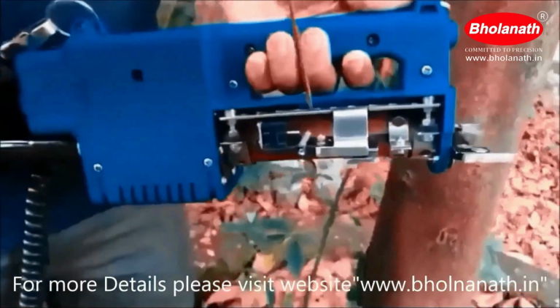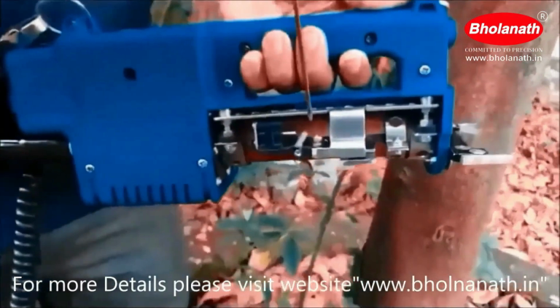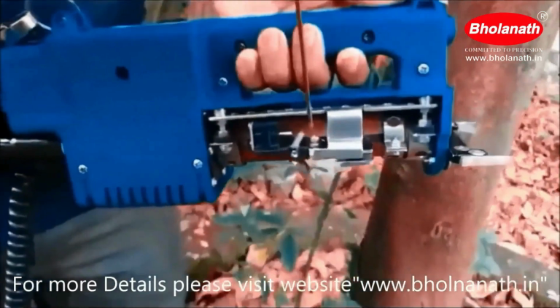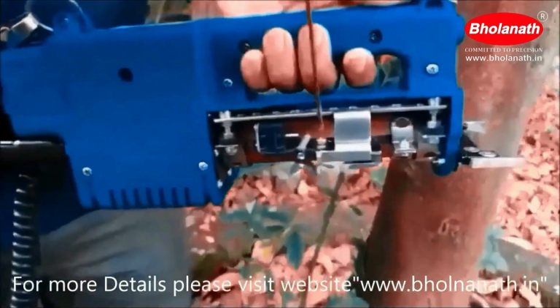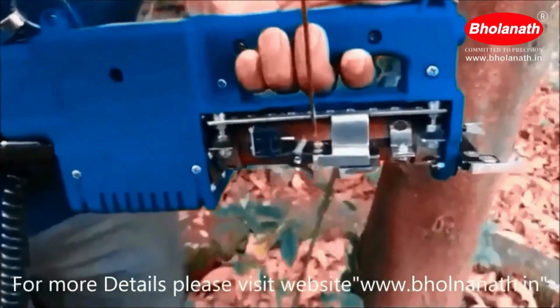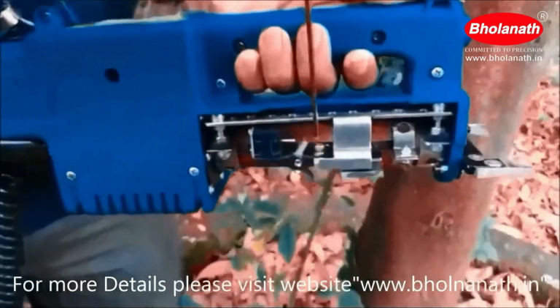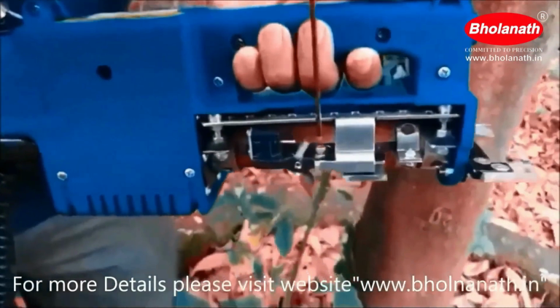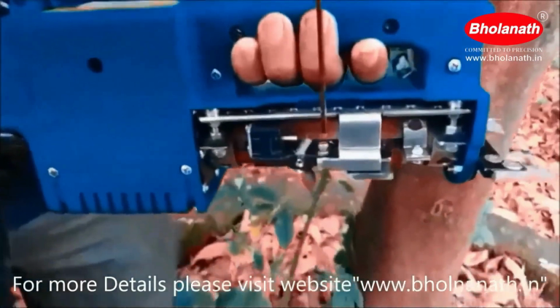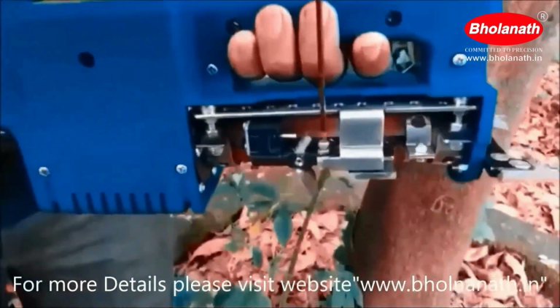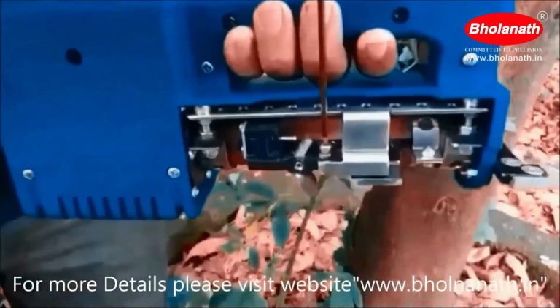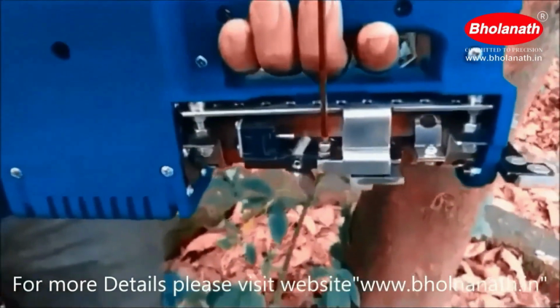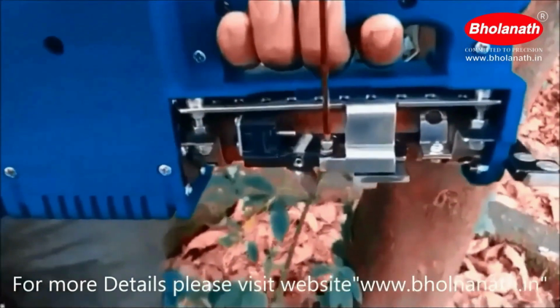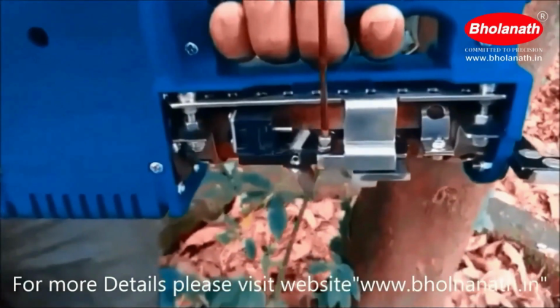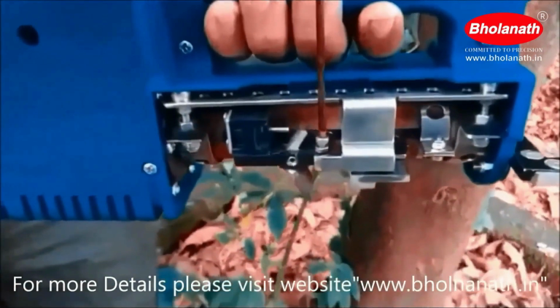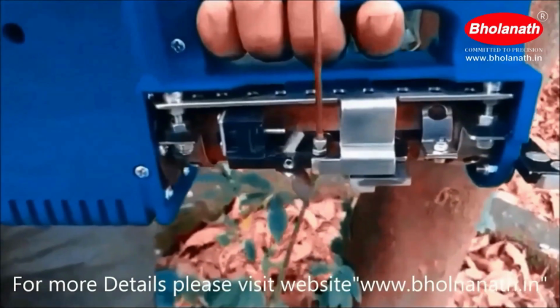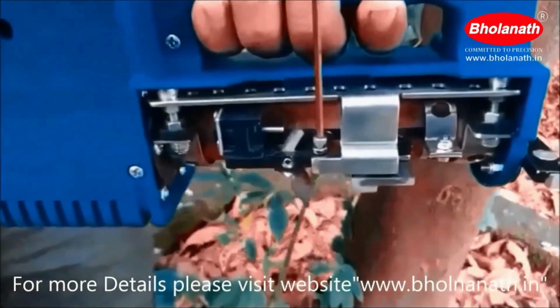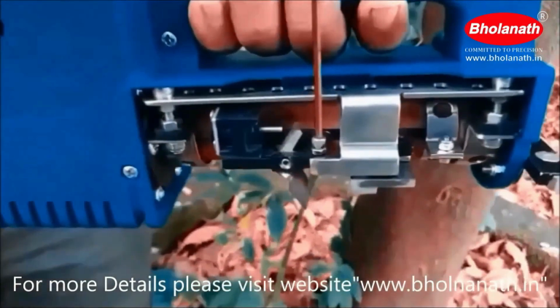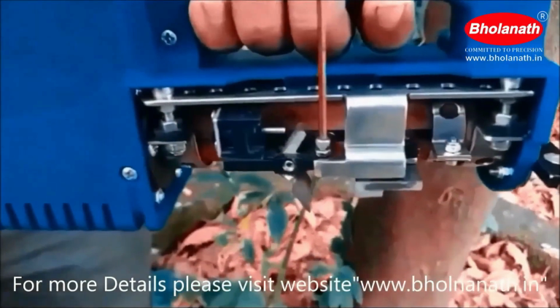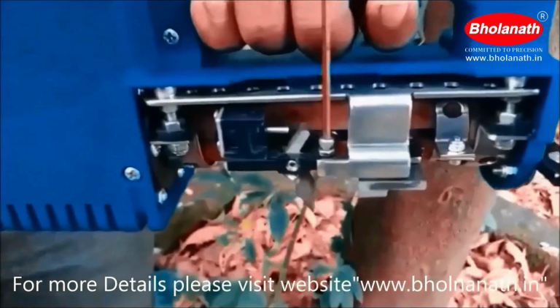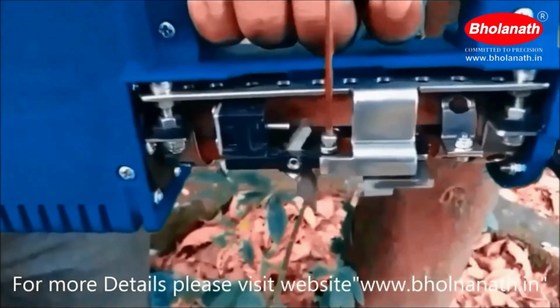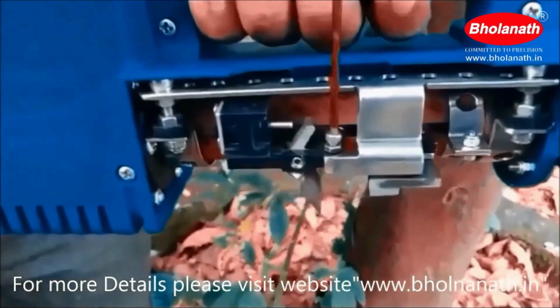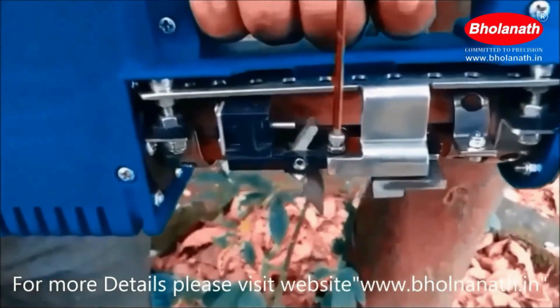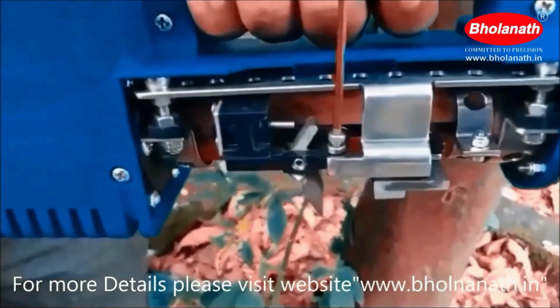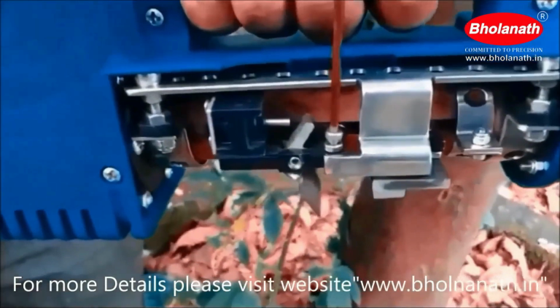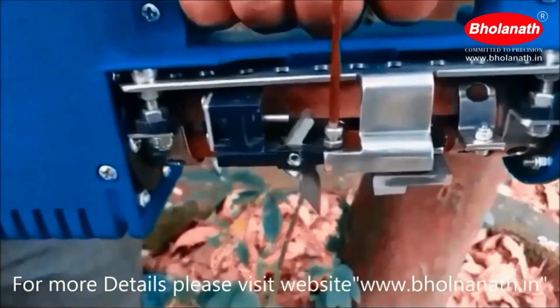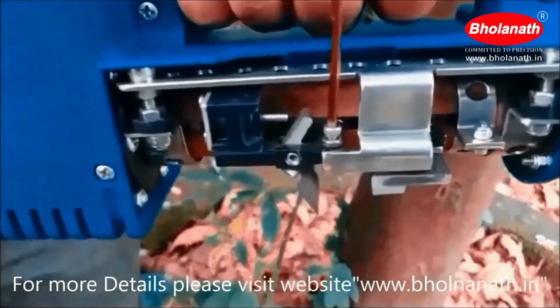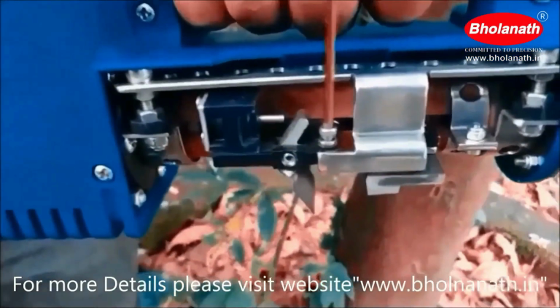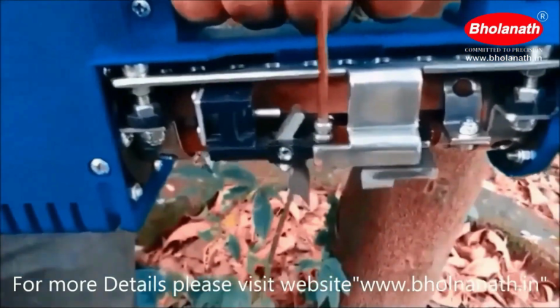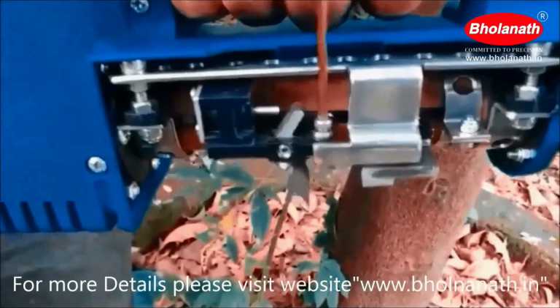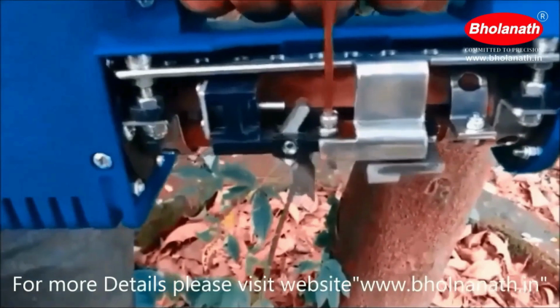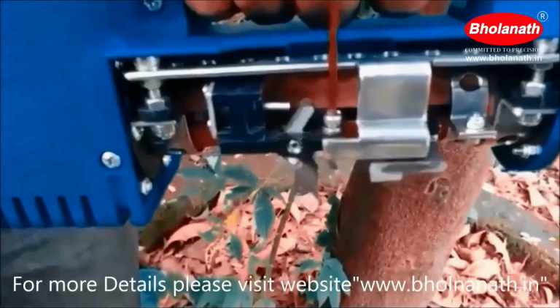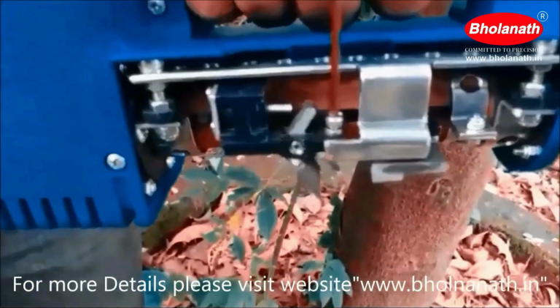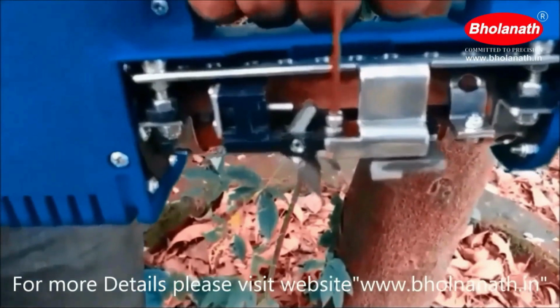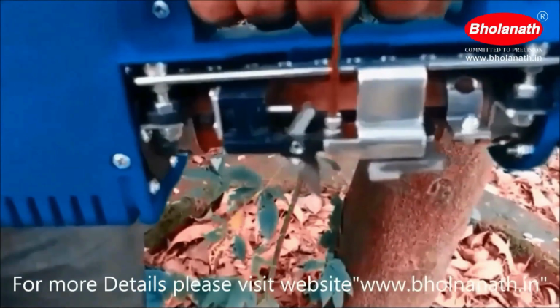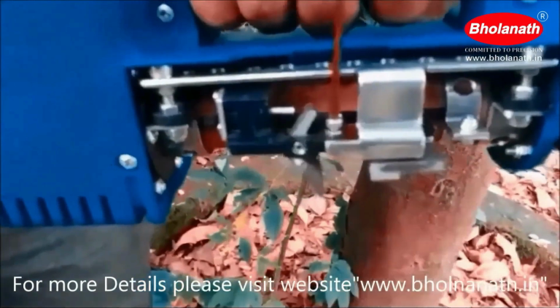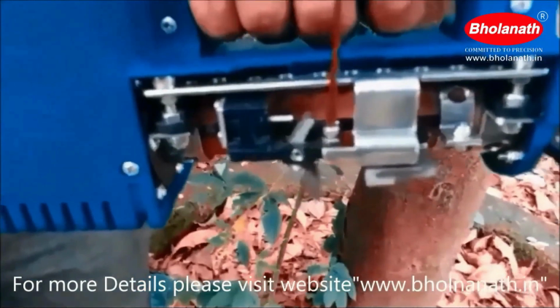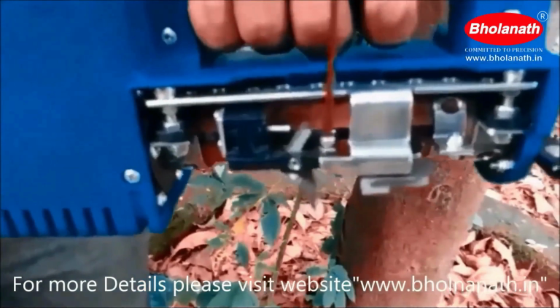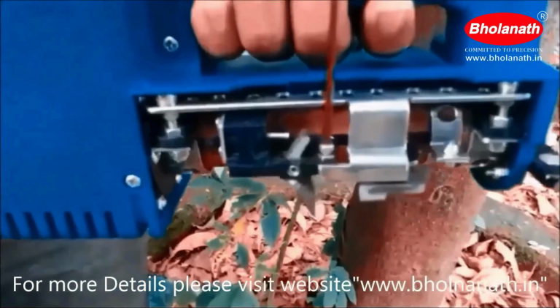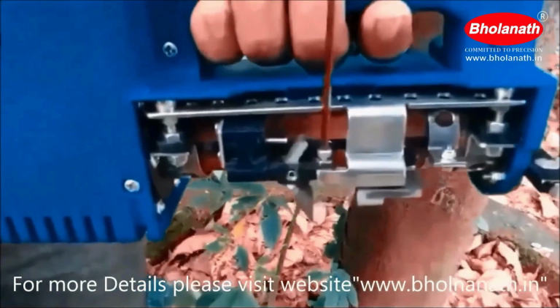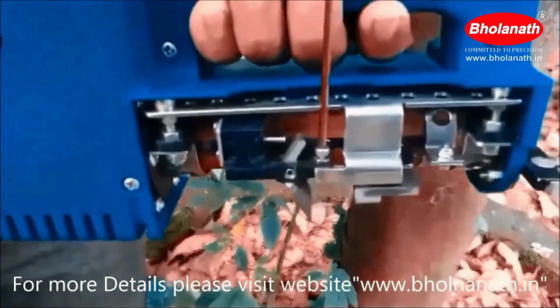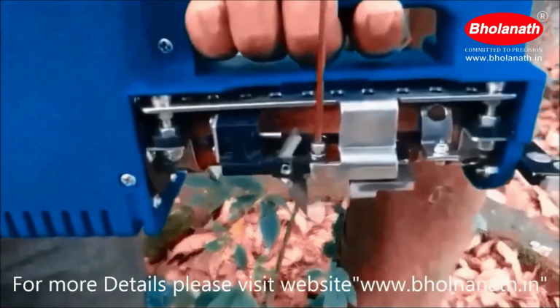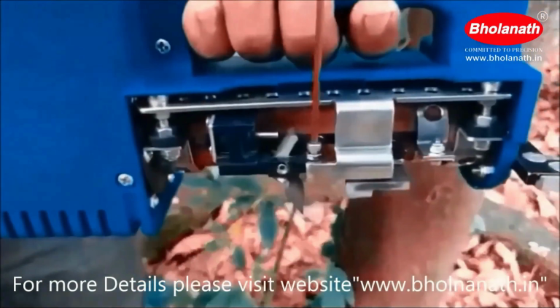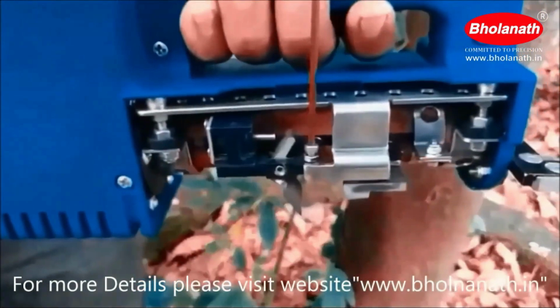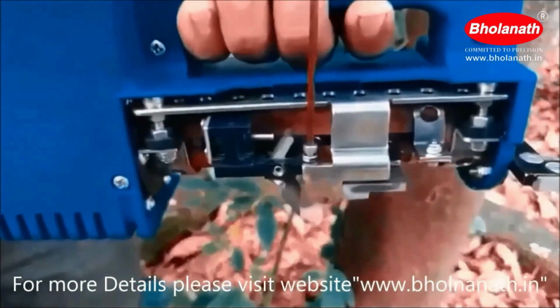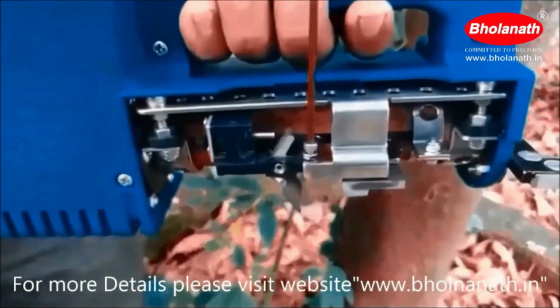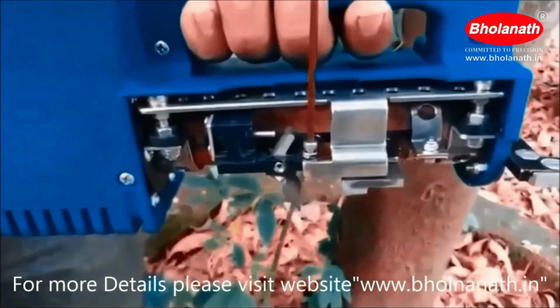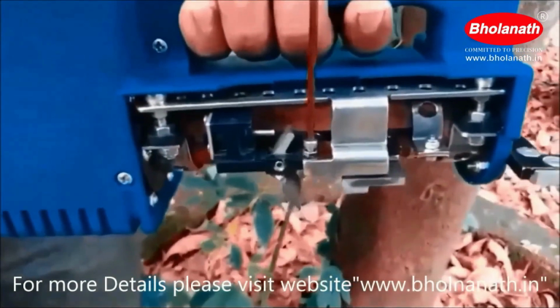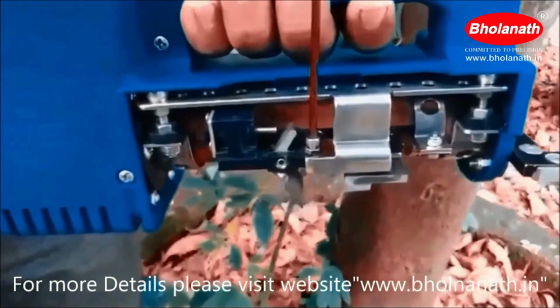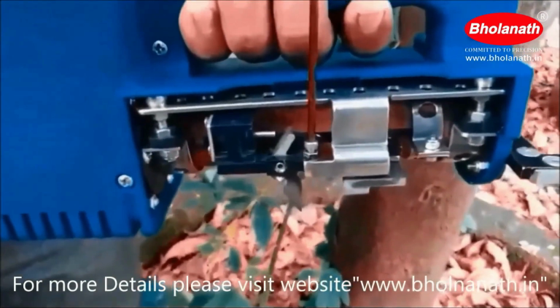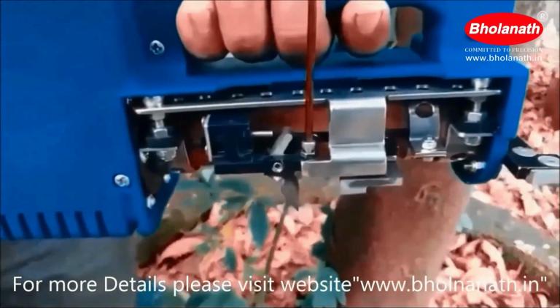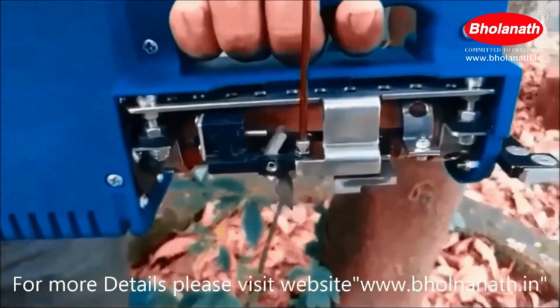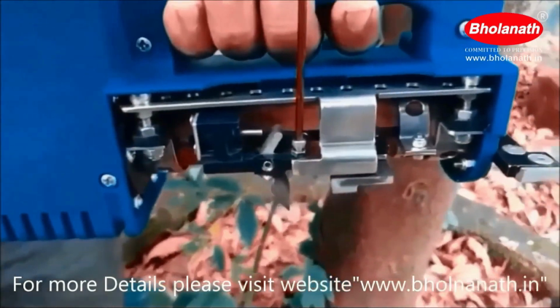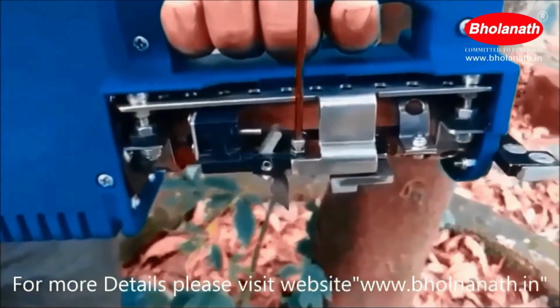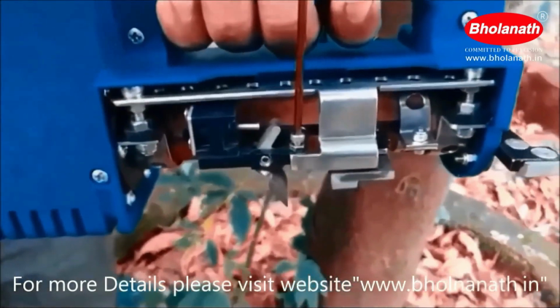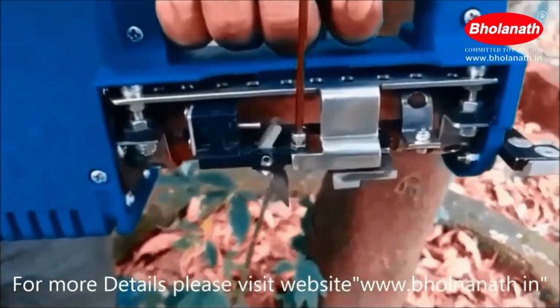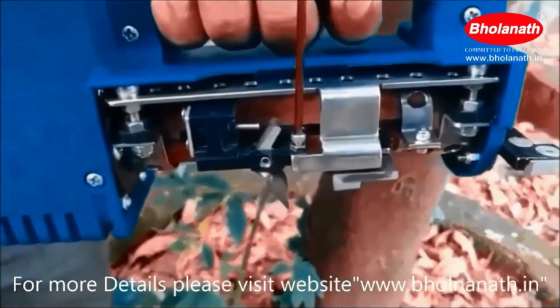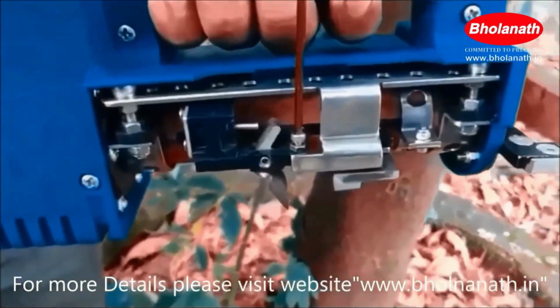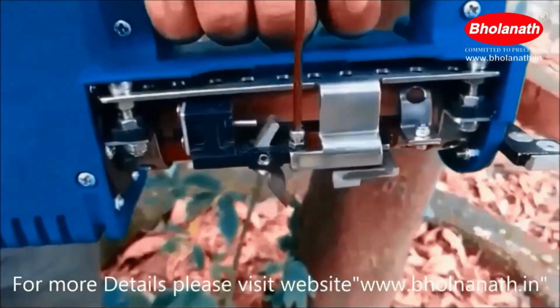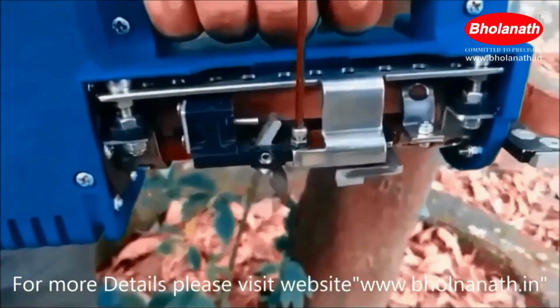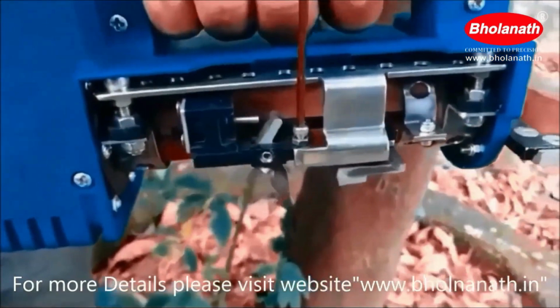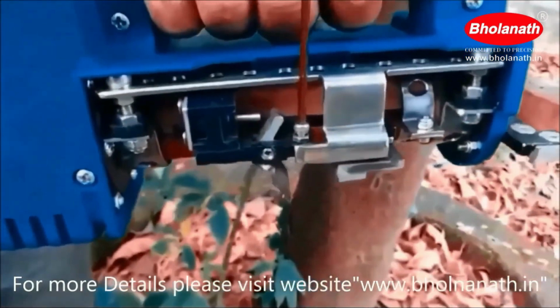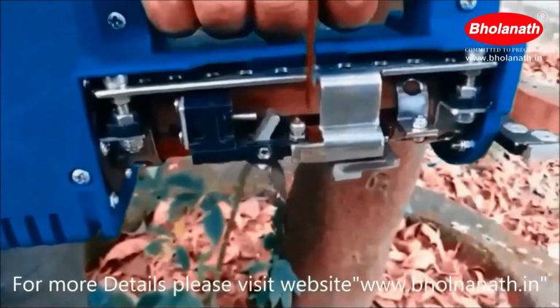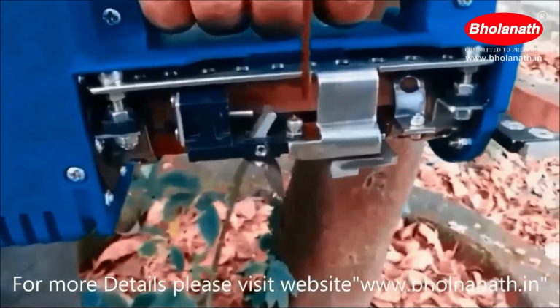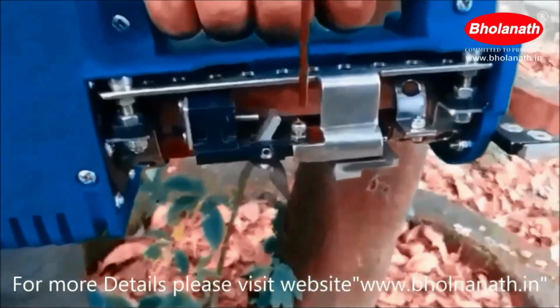The grub screw here is used to set the depth of cut by rotating the screw in a clockwise direction.